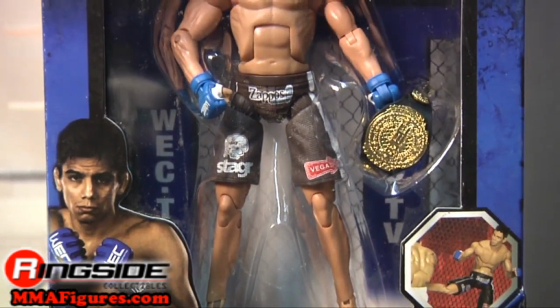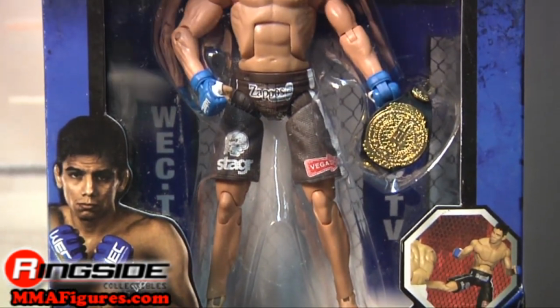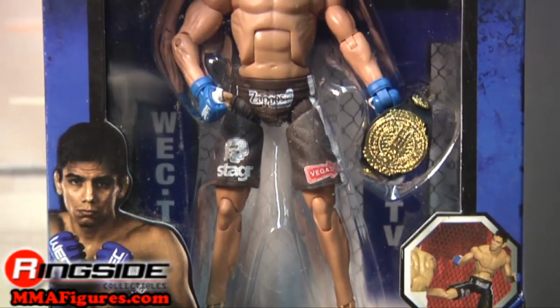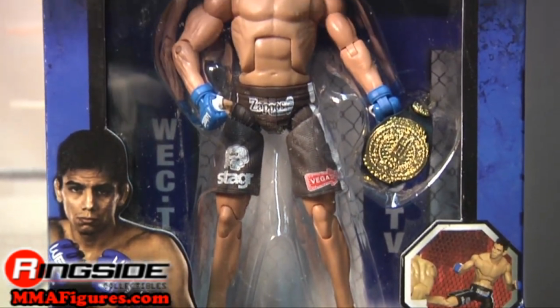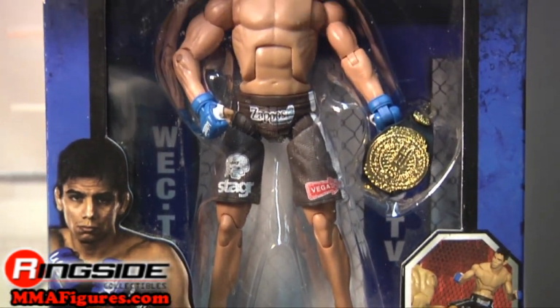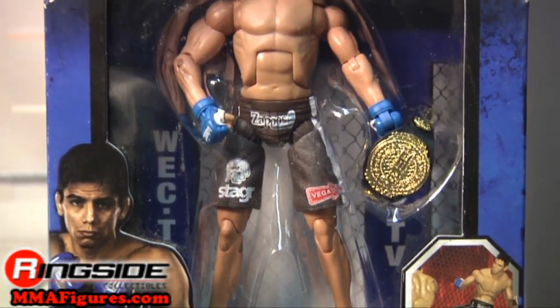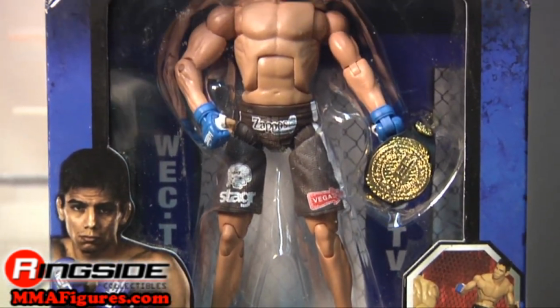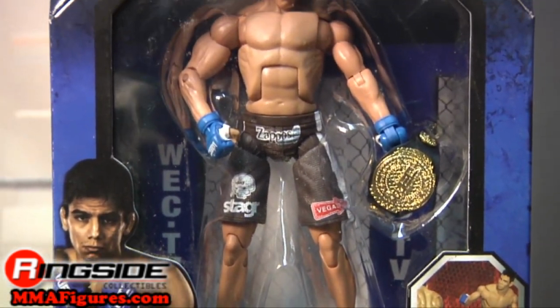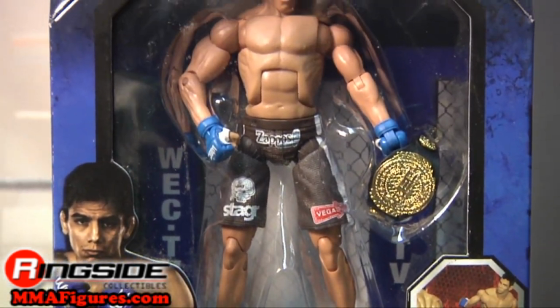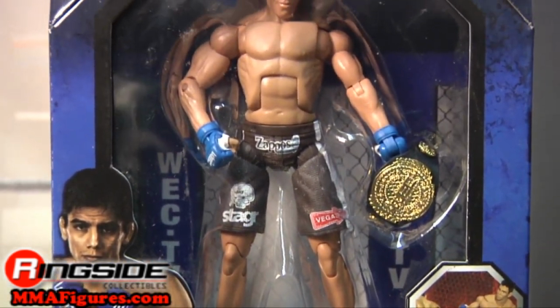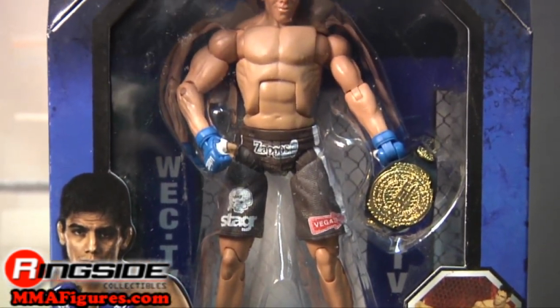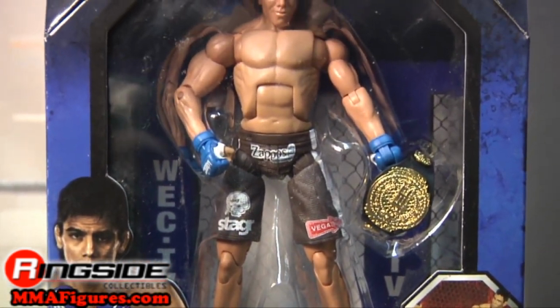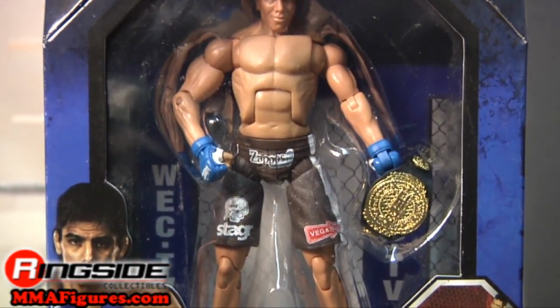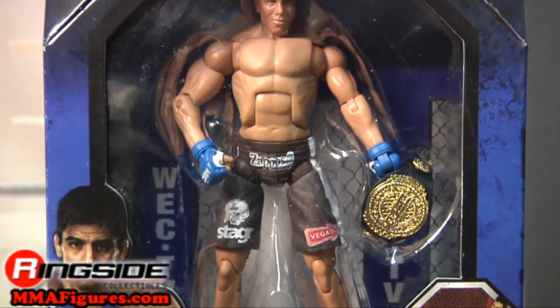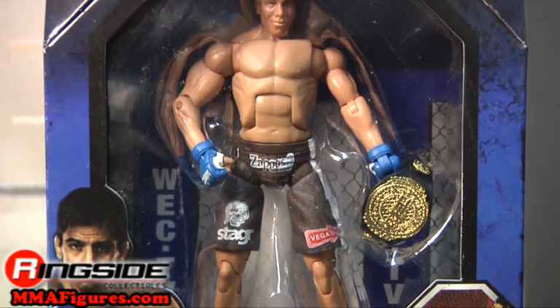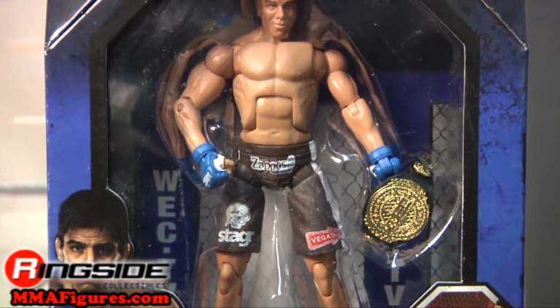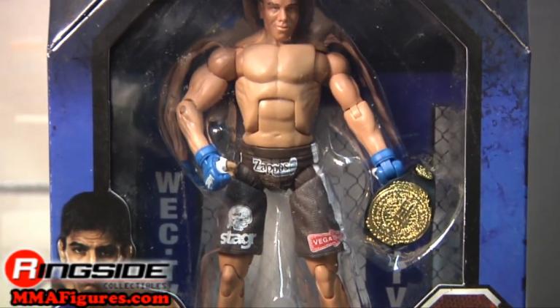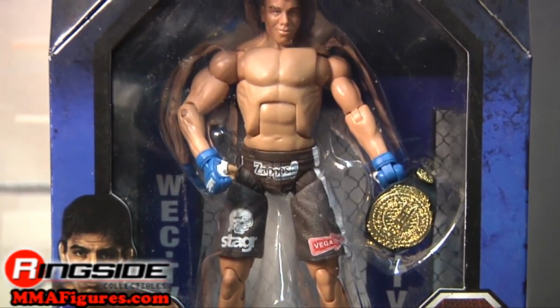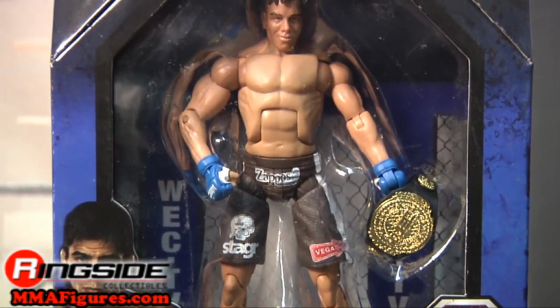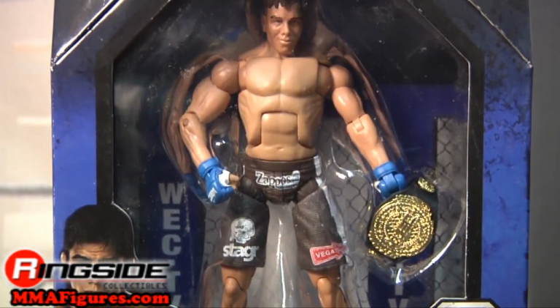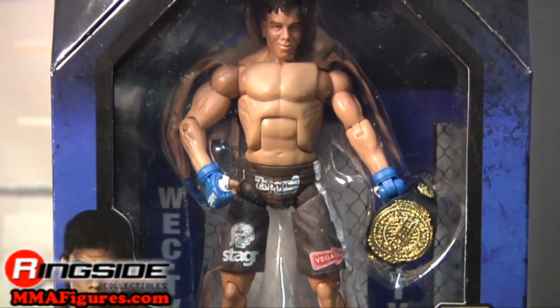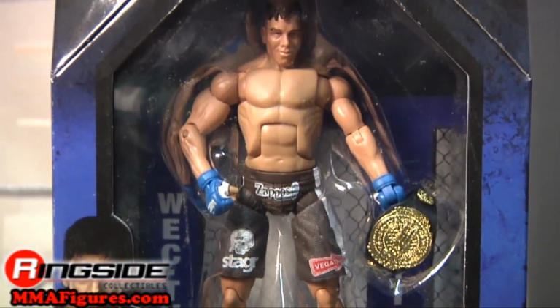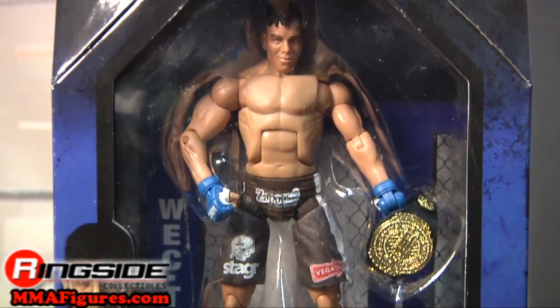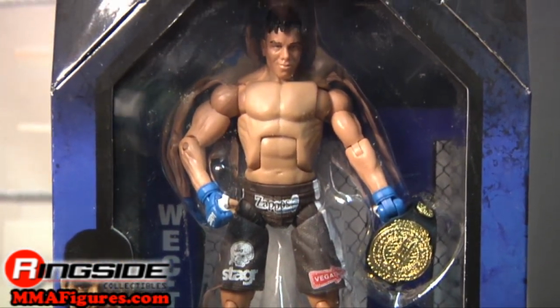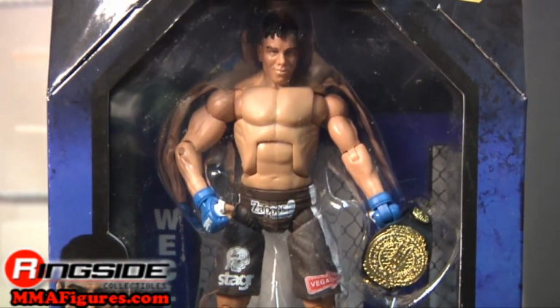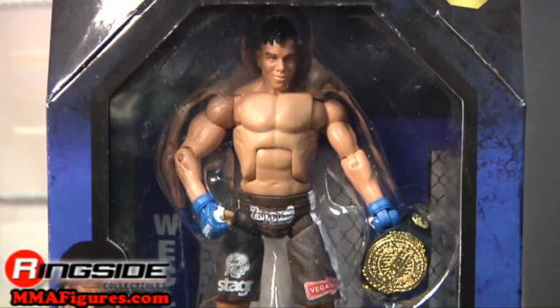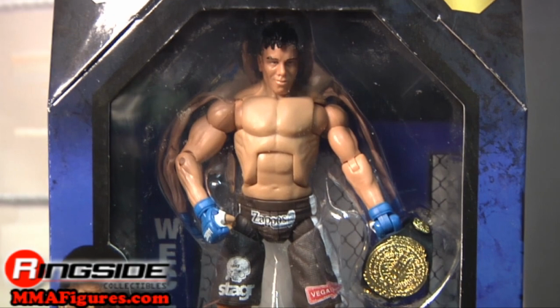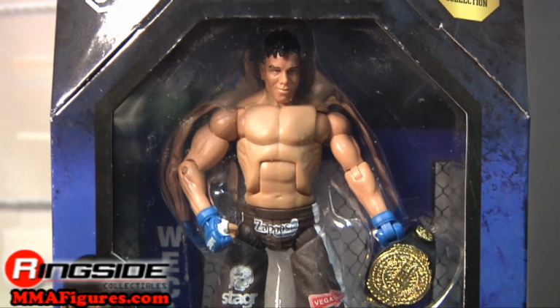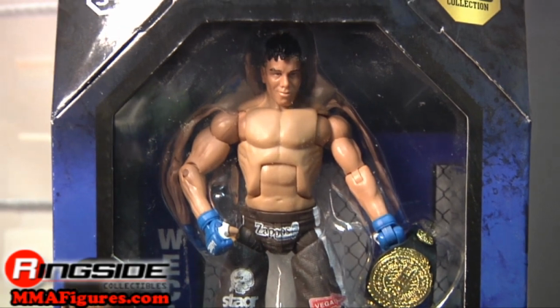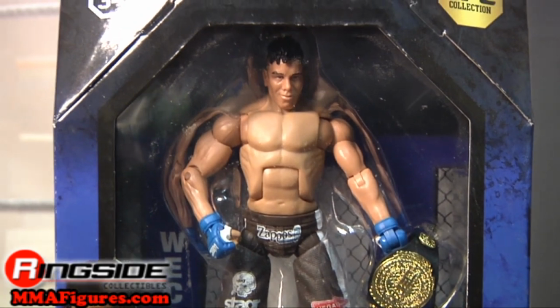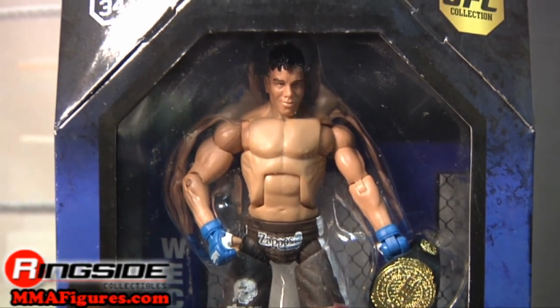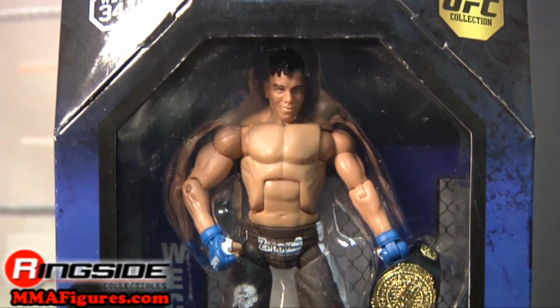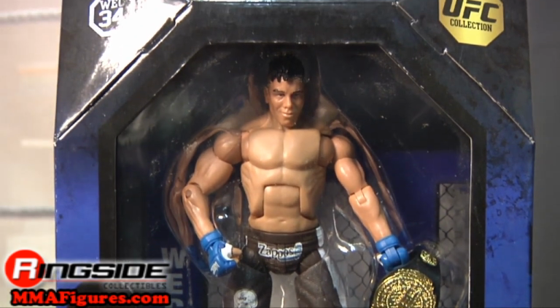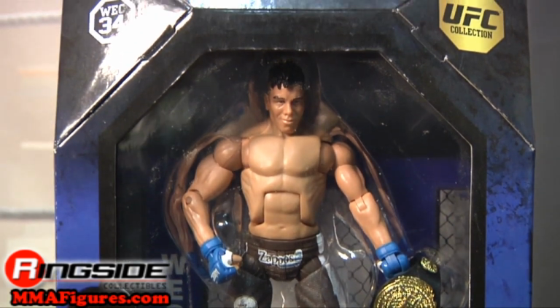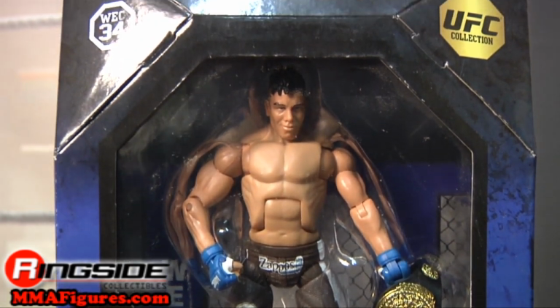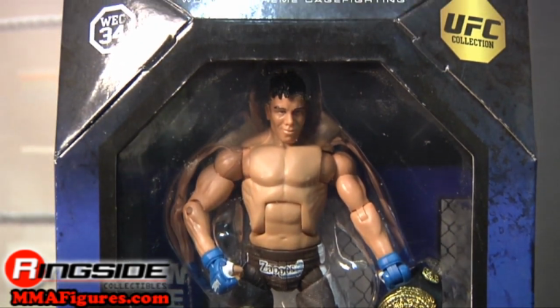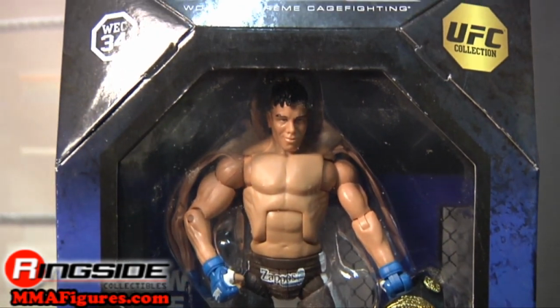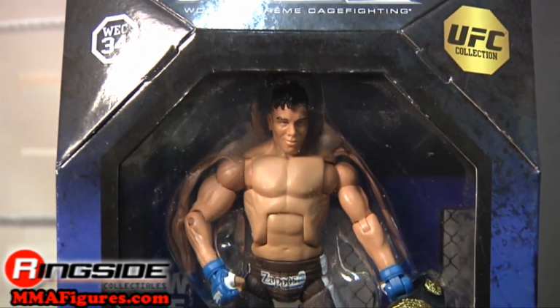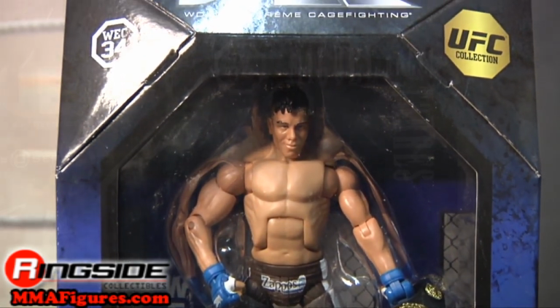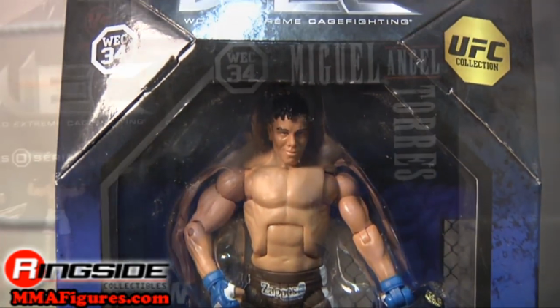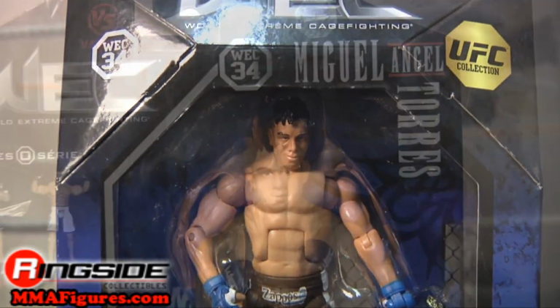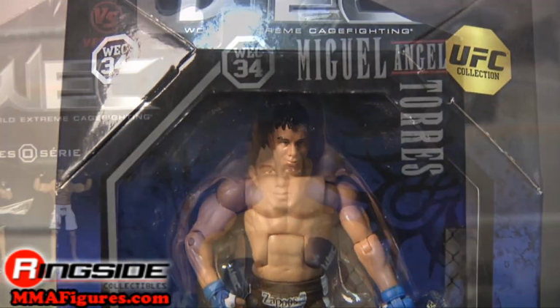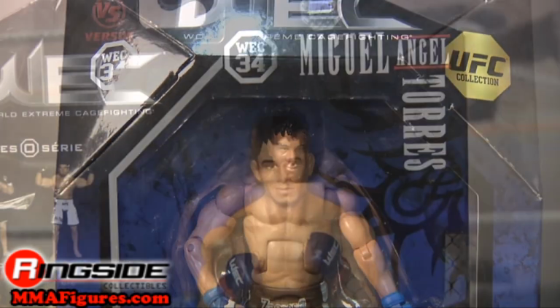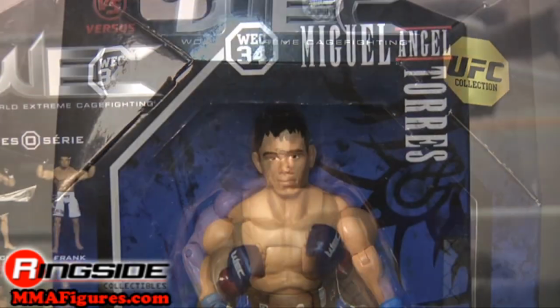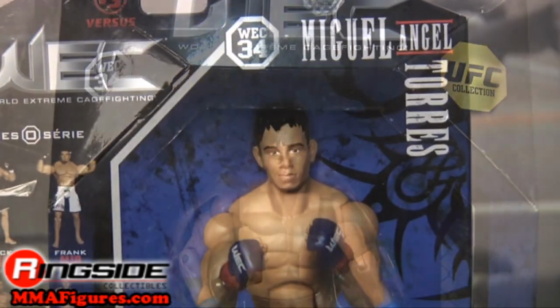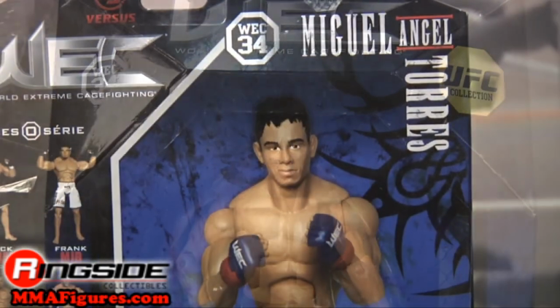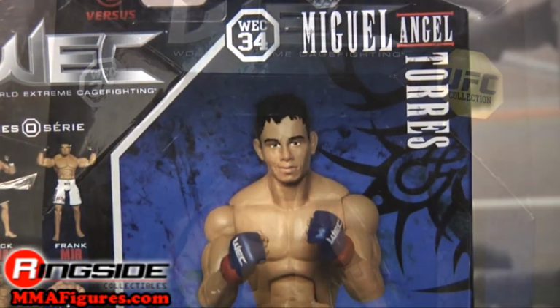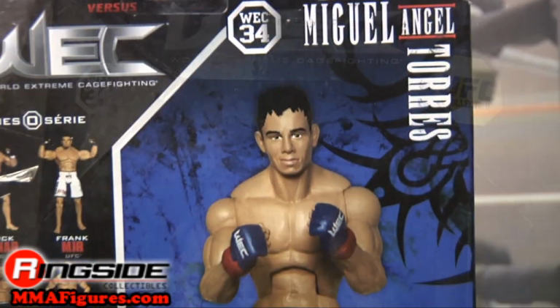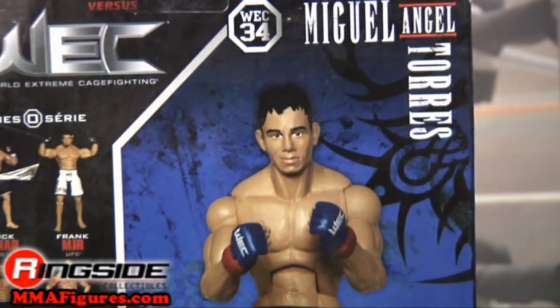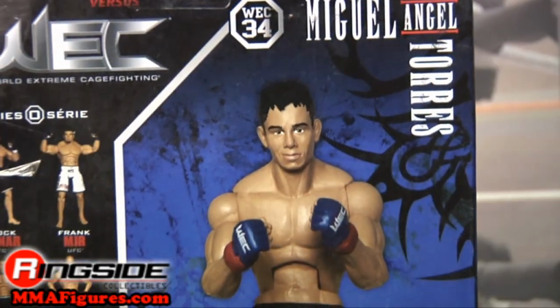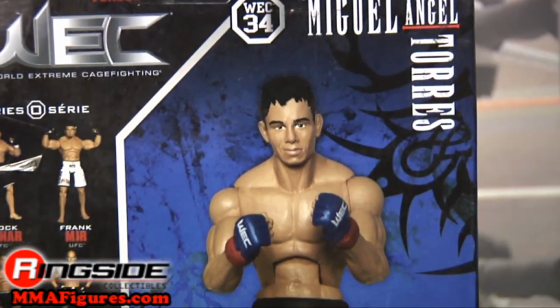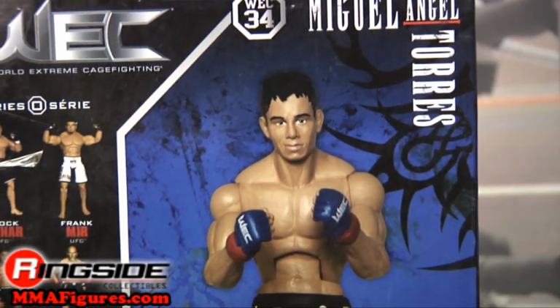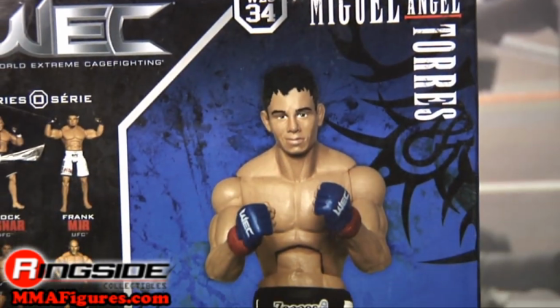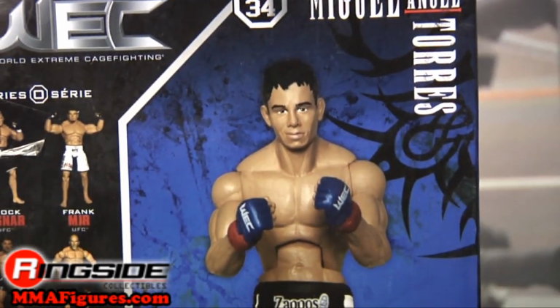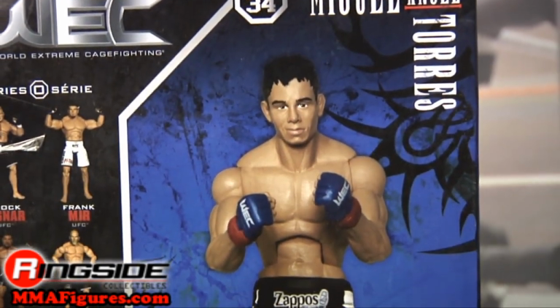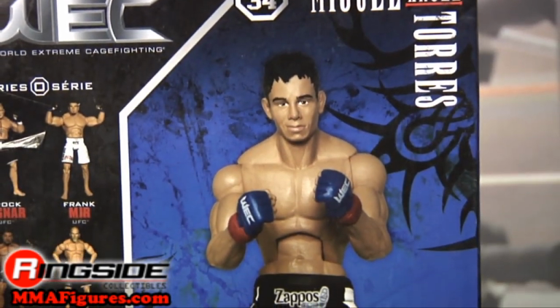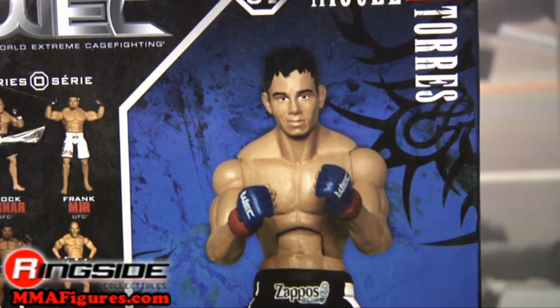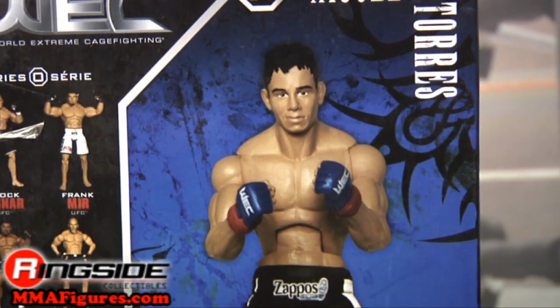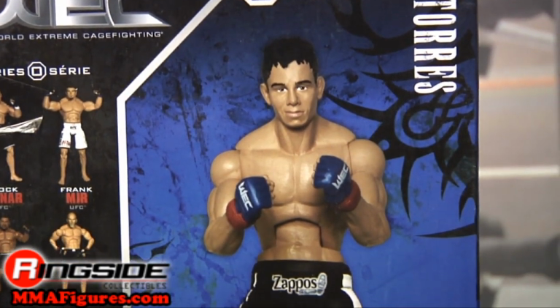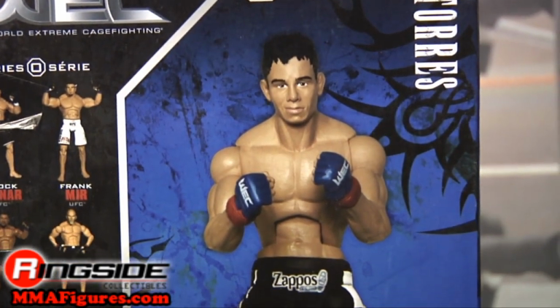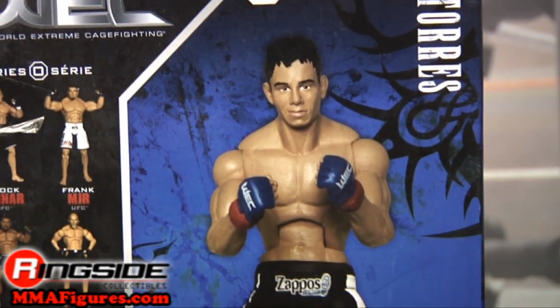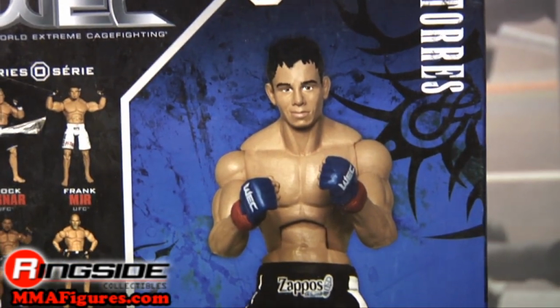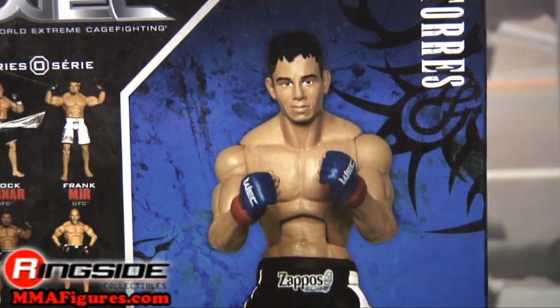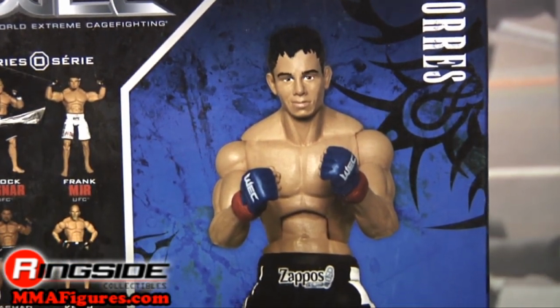Miguel comes in octagon-type packaging with the WEC logo across the top. On the back are a picture of his figure and stats.